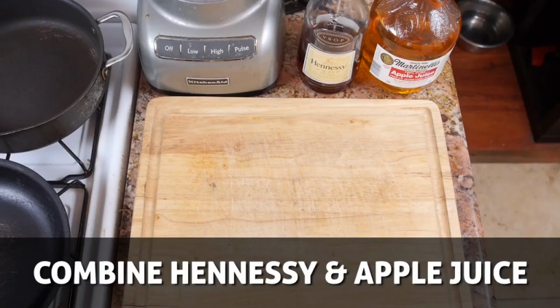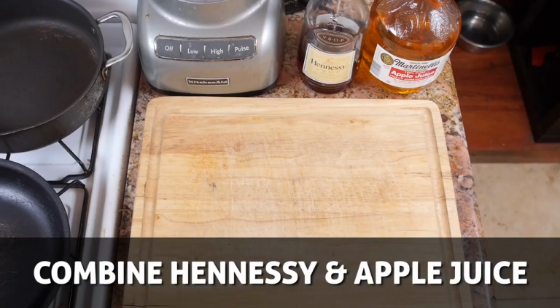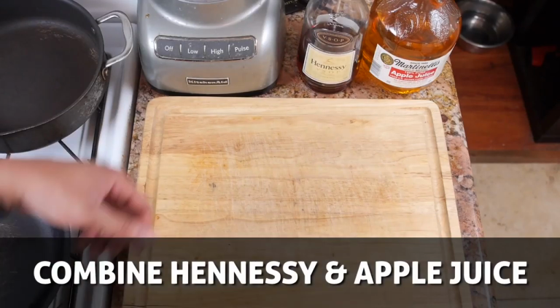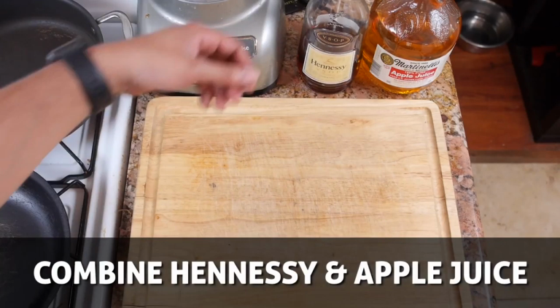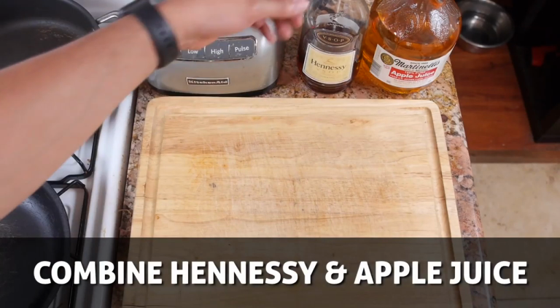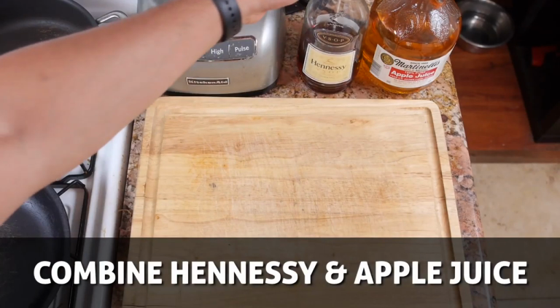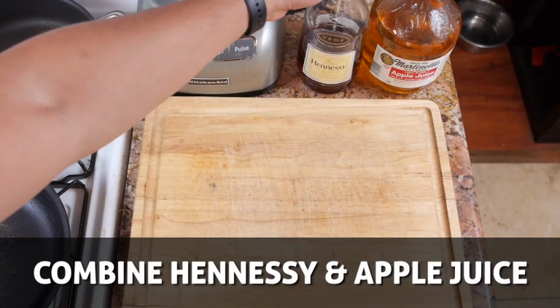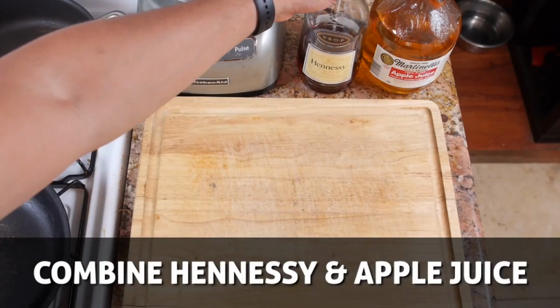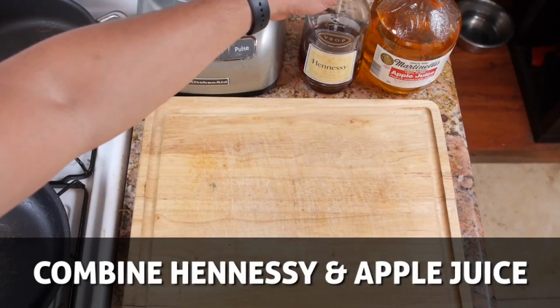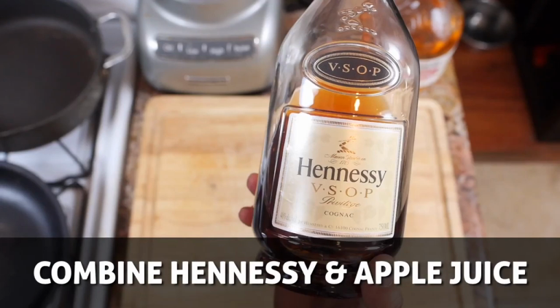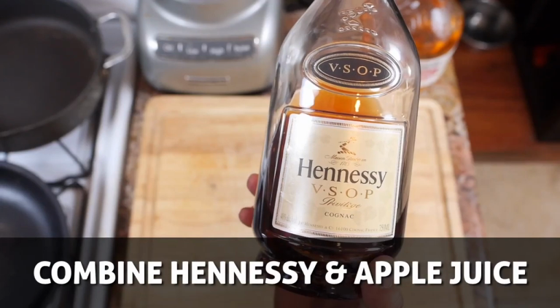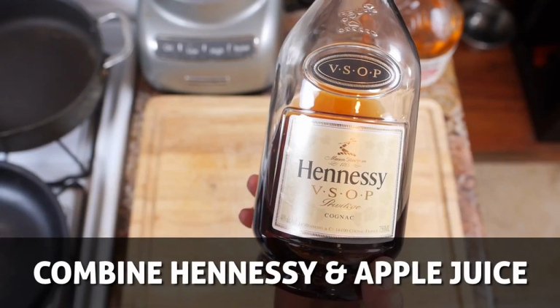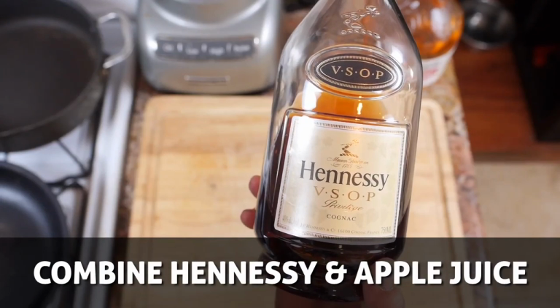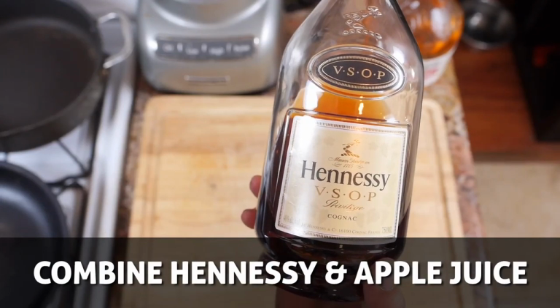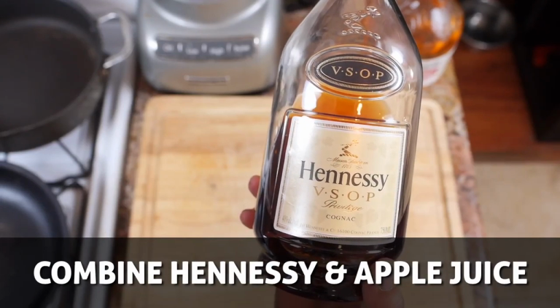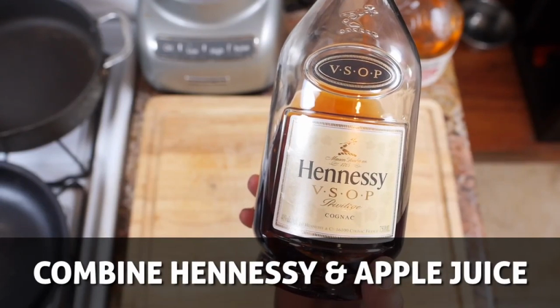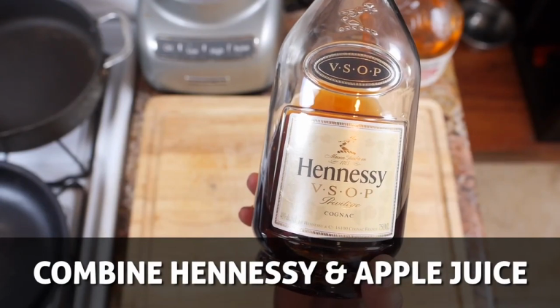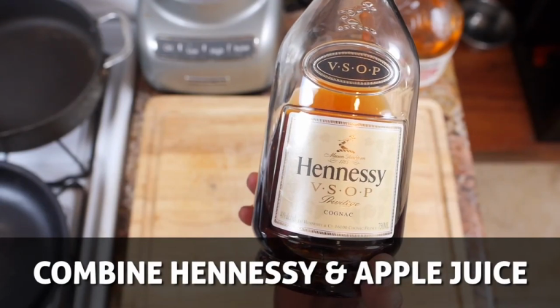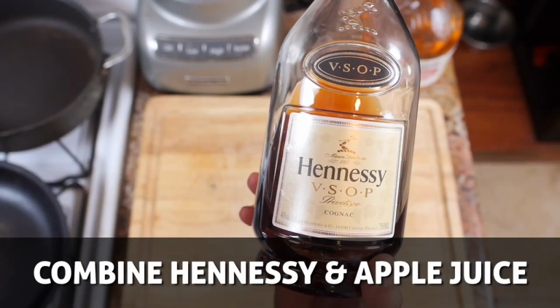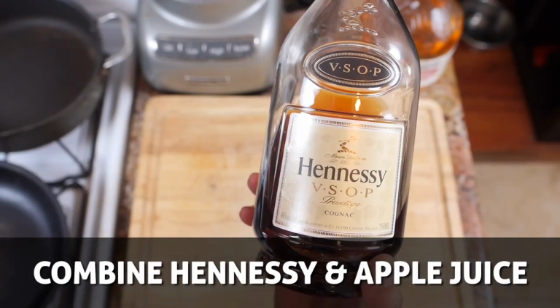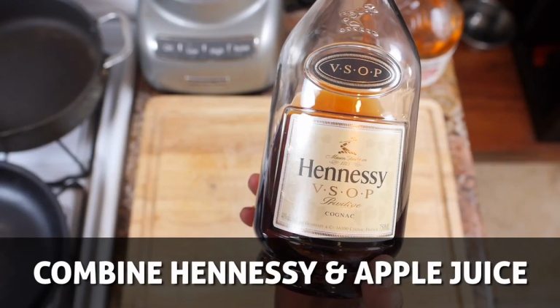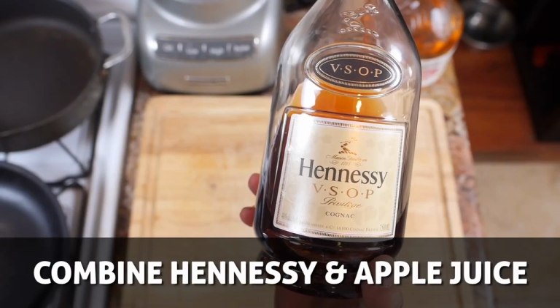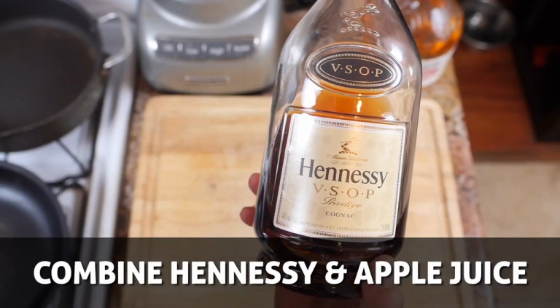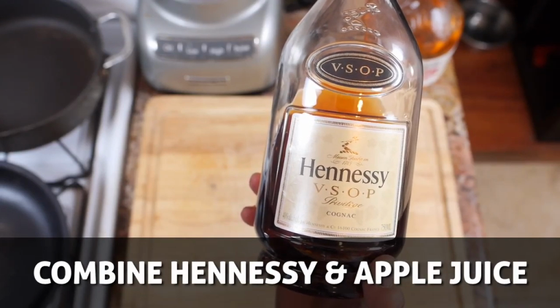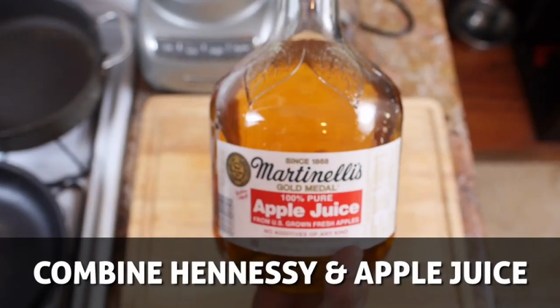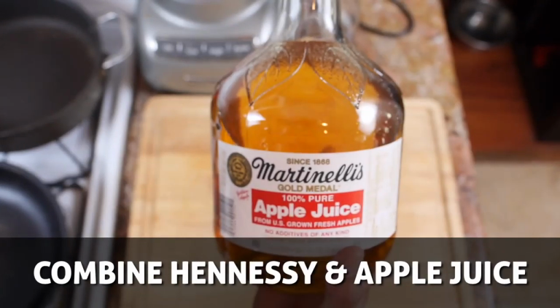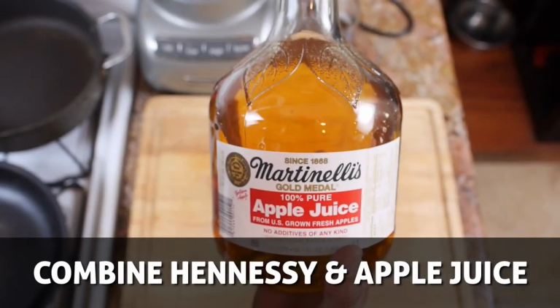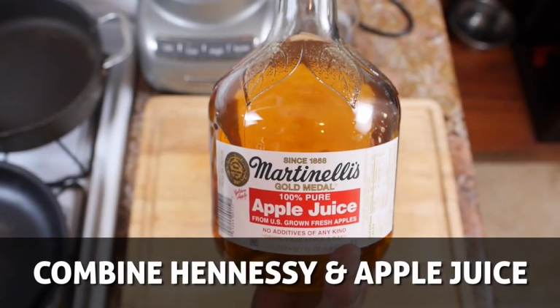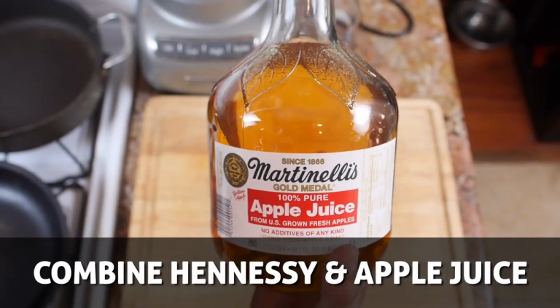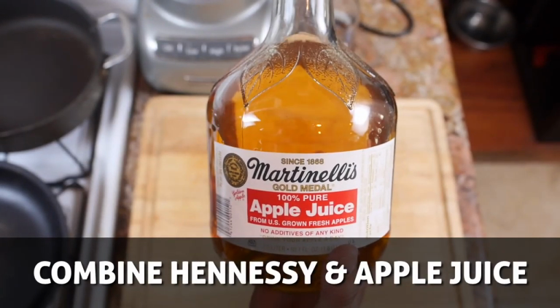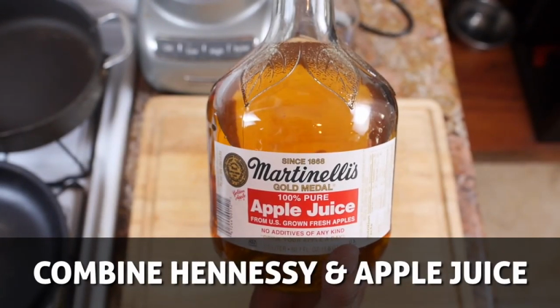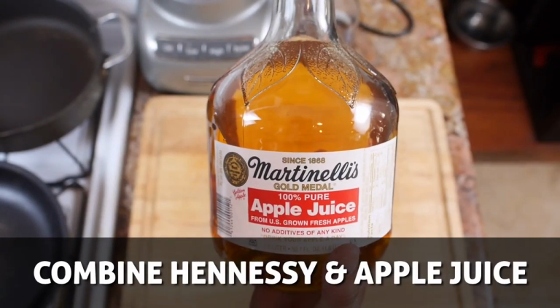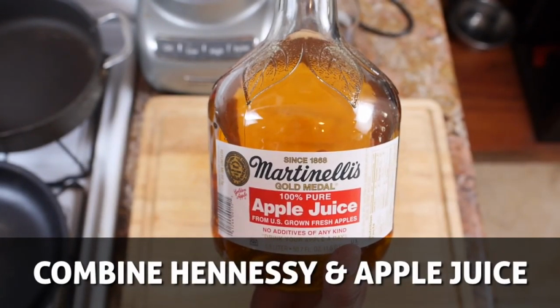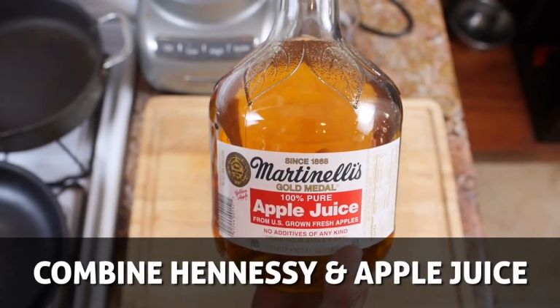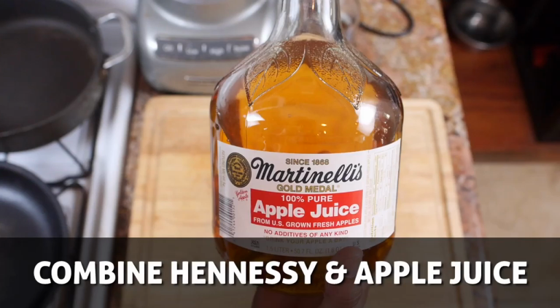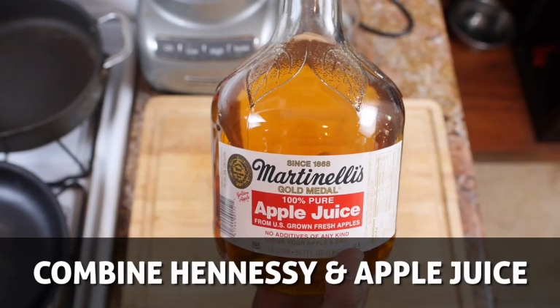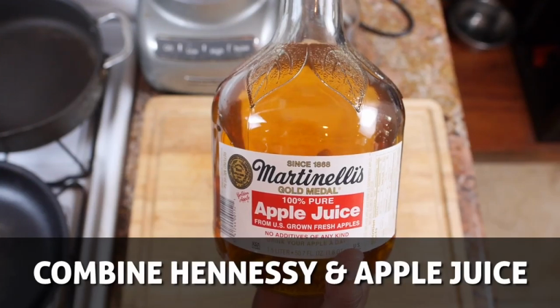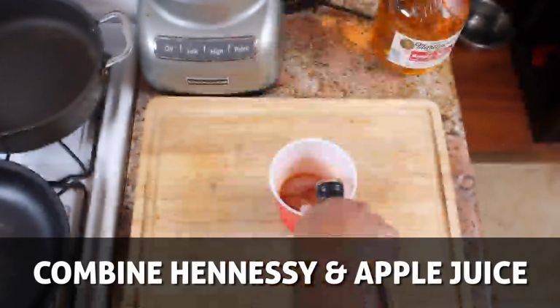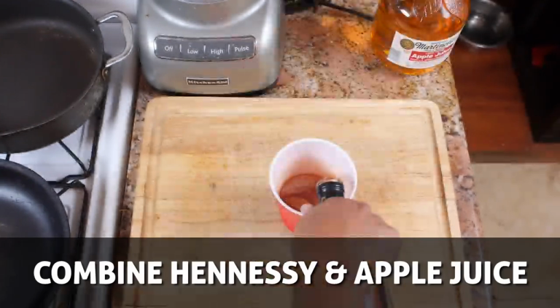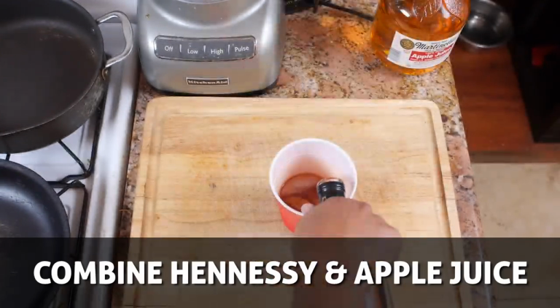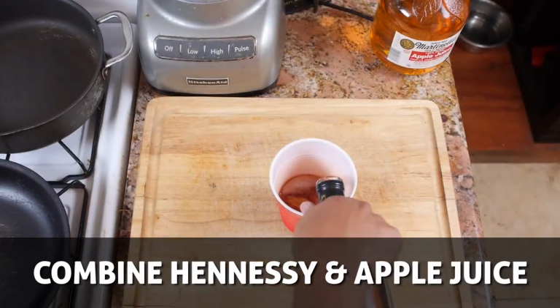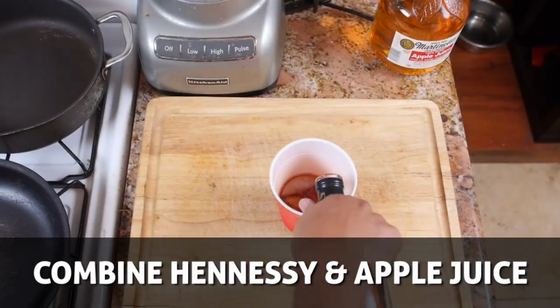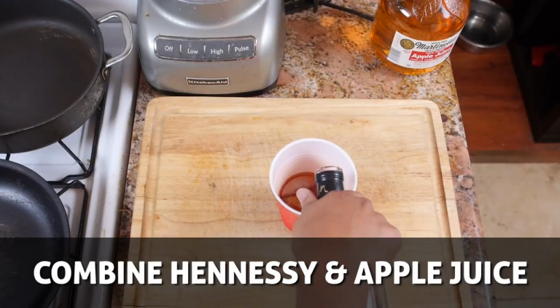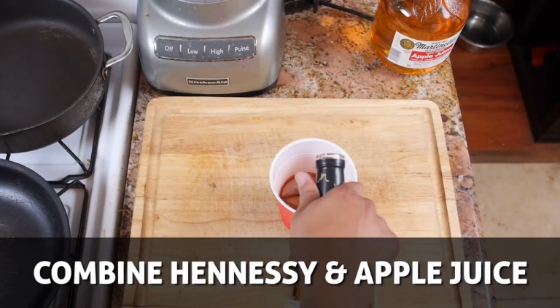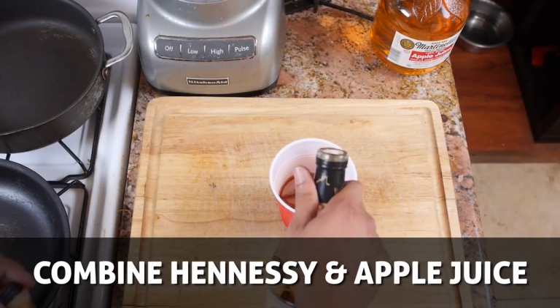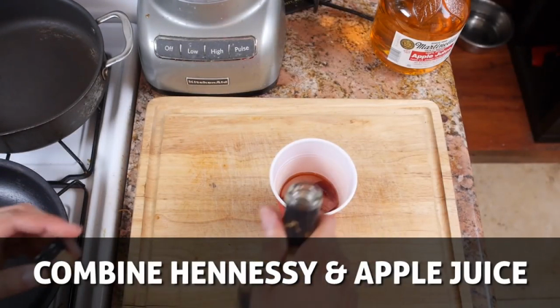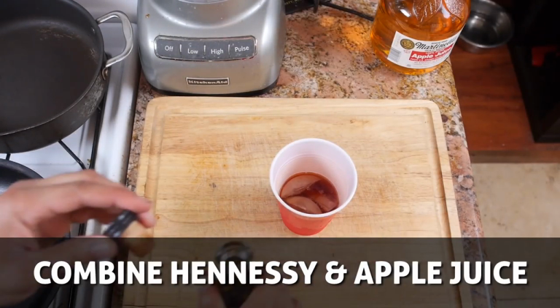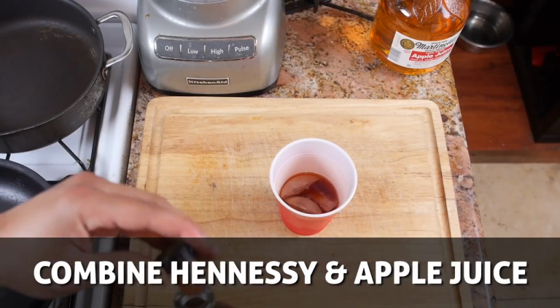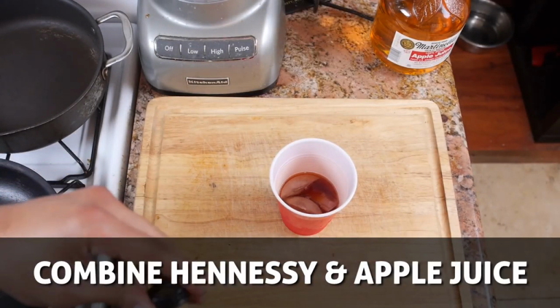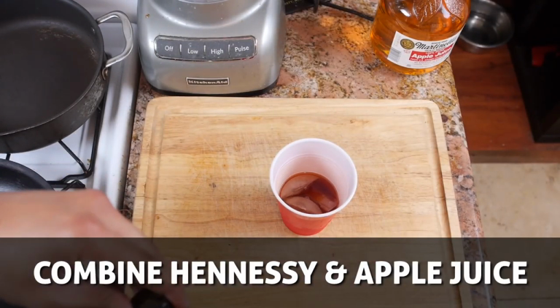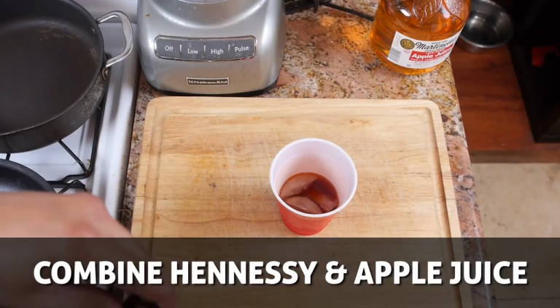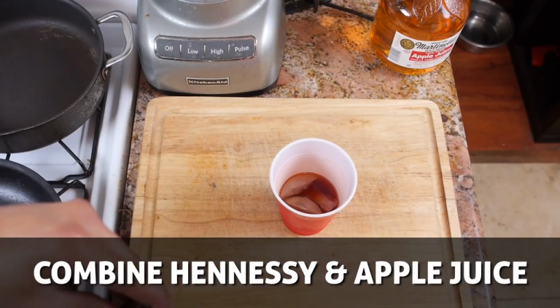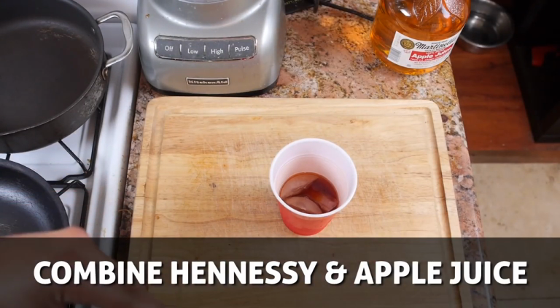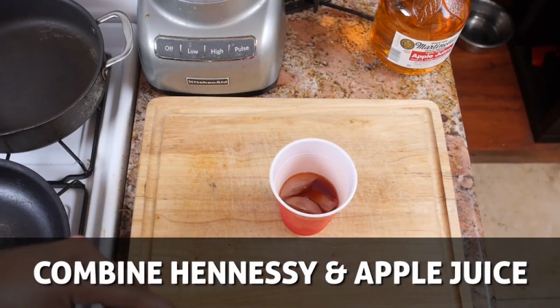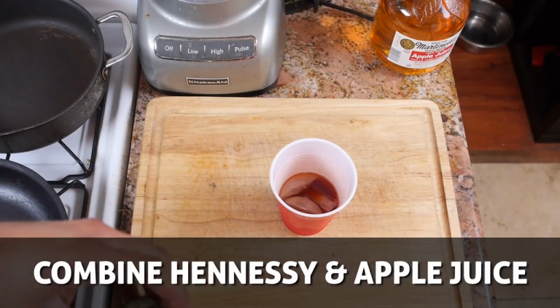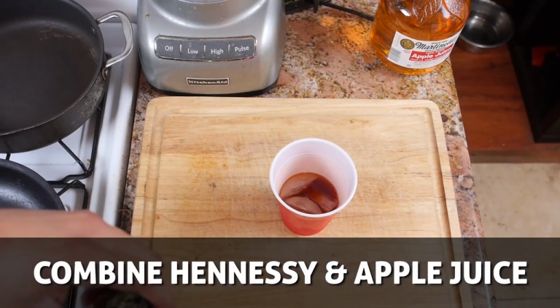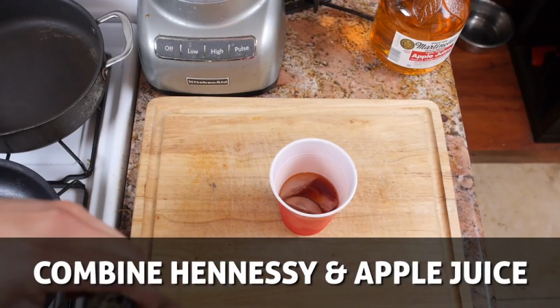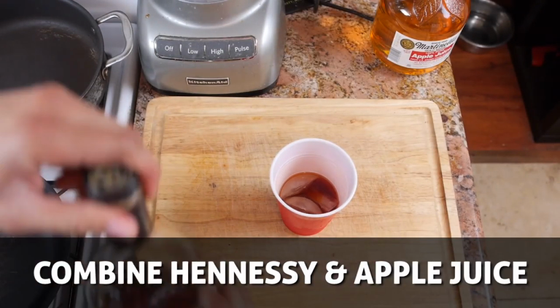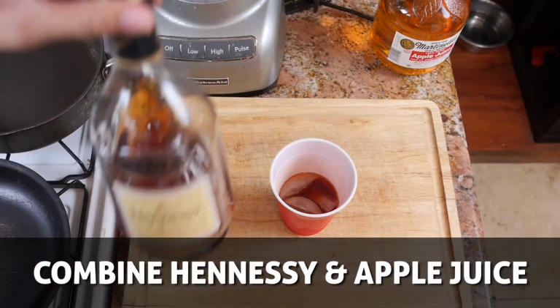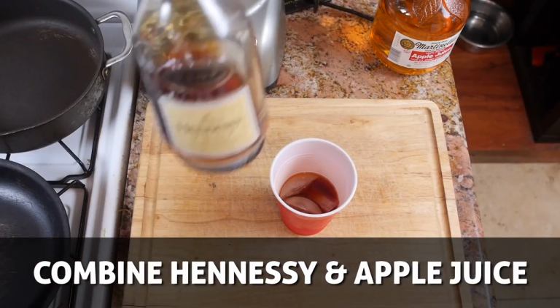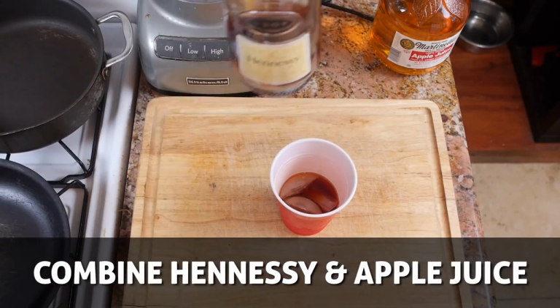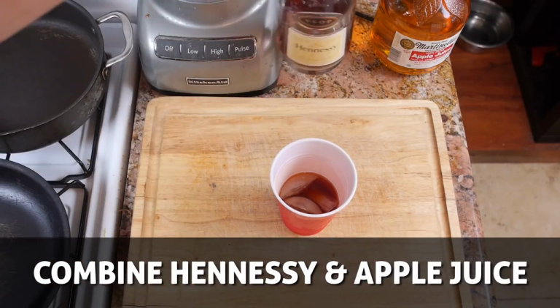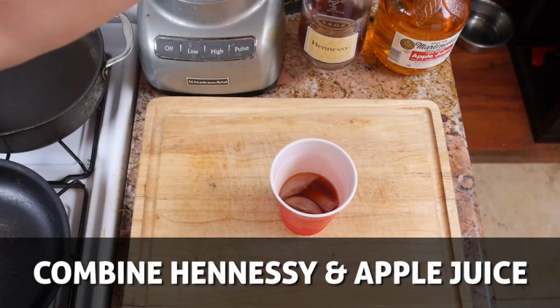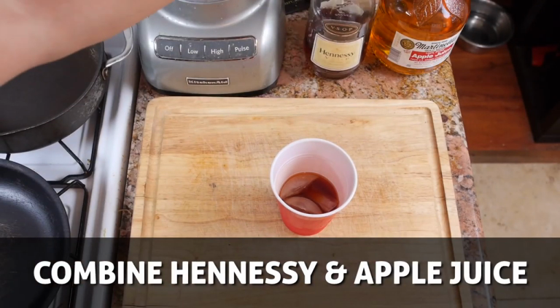First, ingredients you'll need are a couple ounces of Hennessy combined with a premium black sitcom apple juice. Turn on your favorite radio station and drink up — you should be like this by the end of this video.